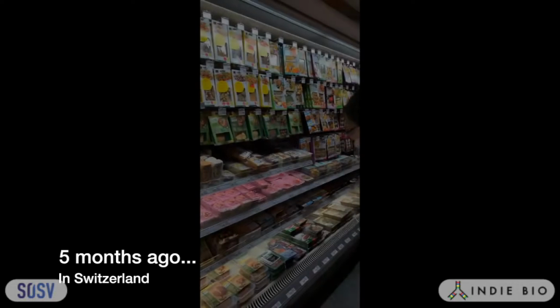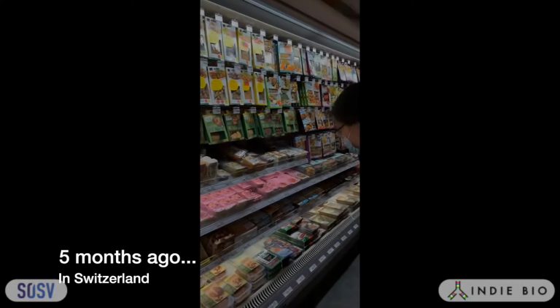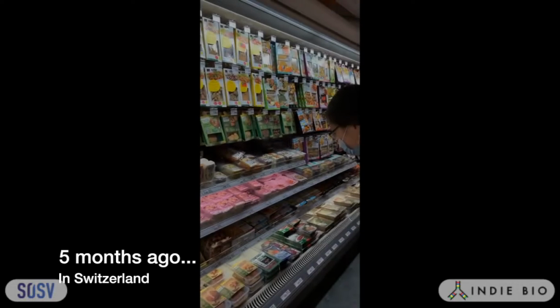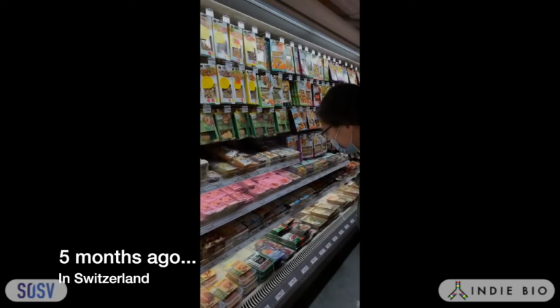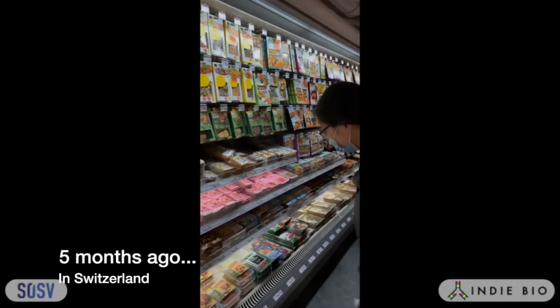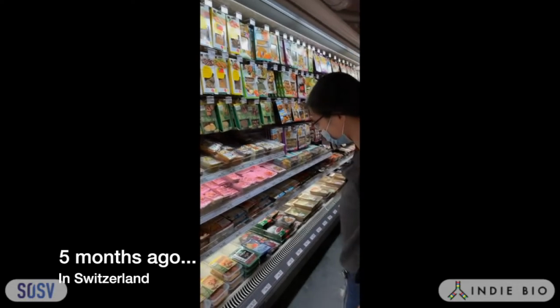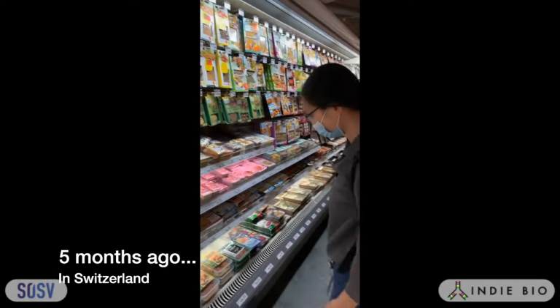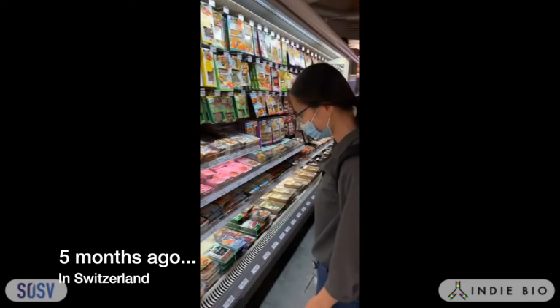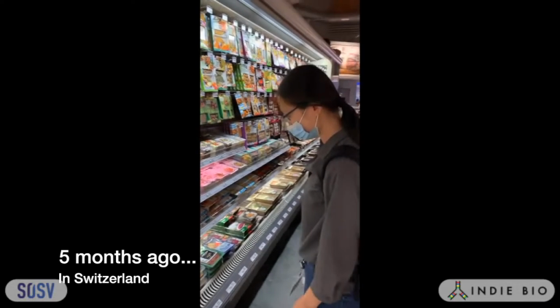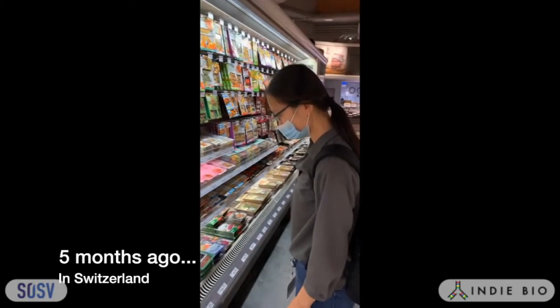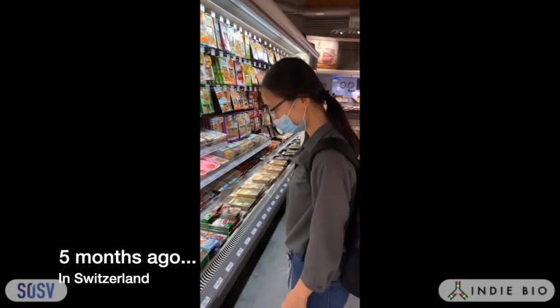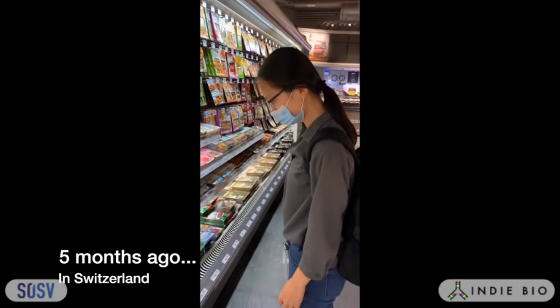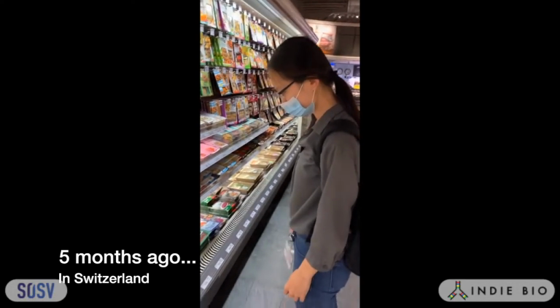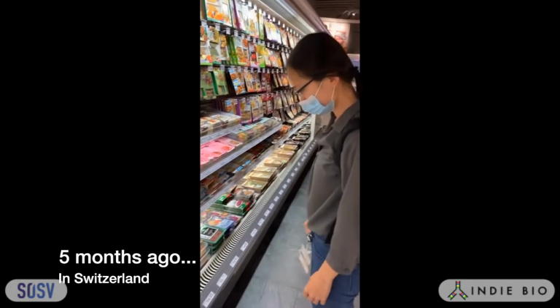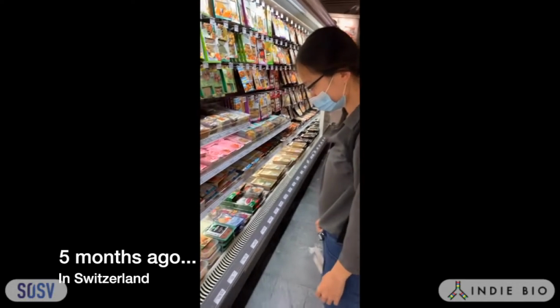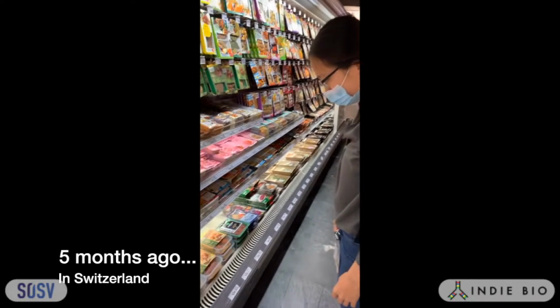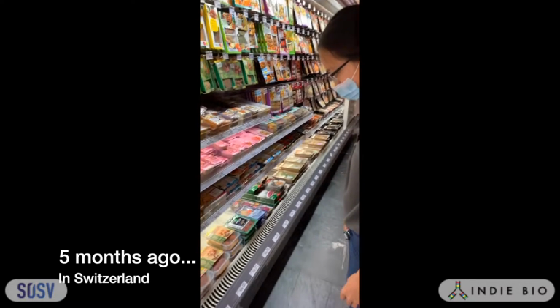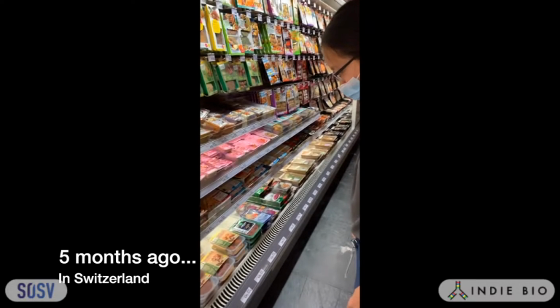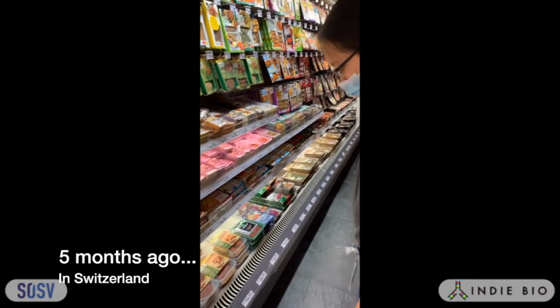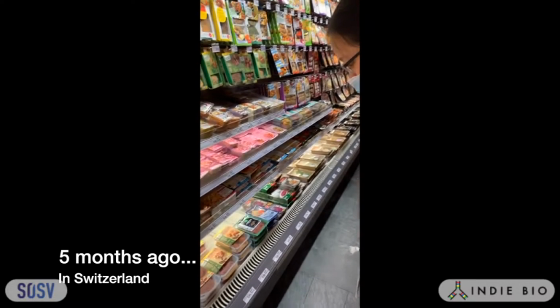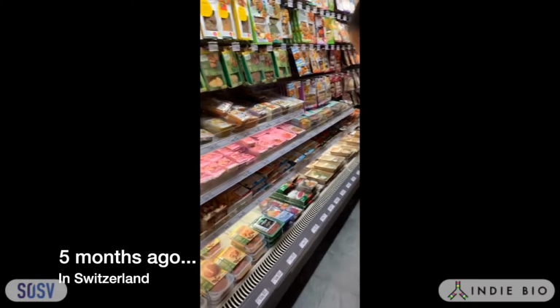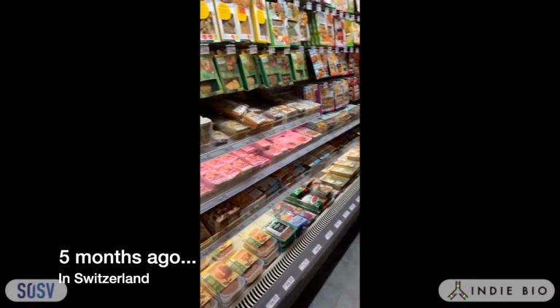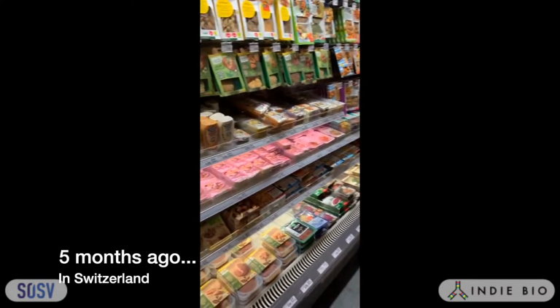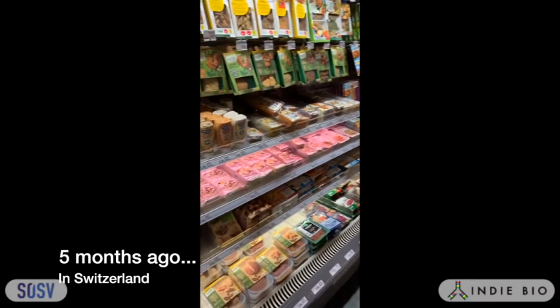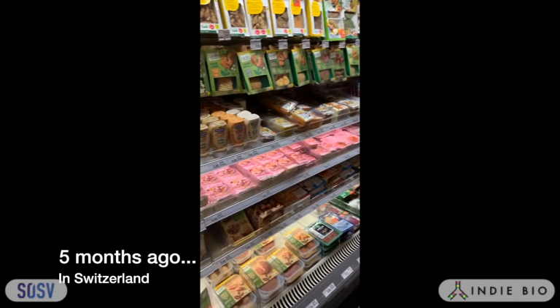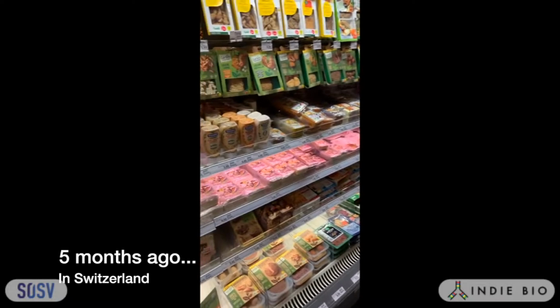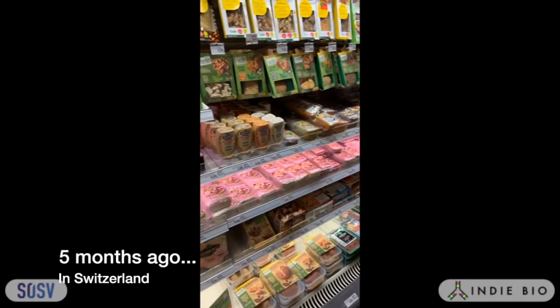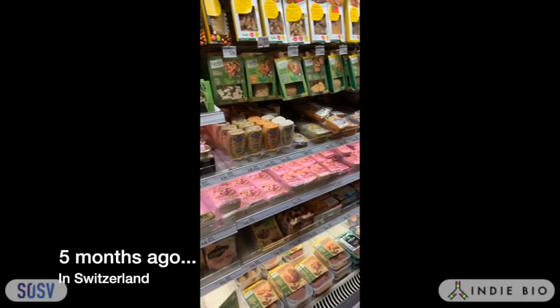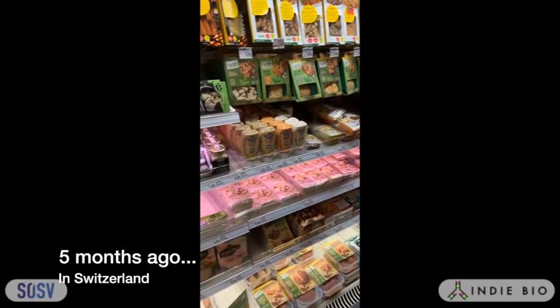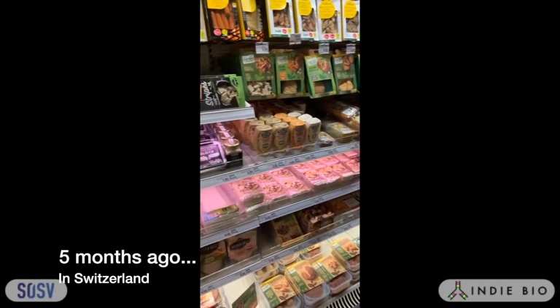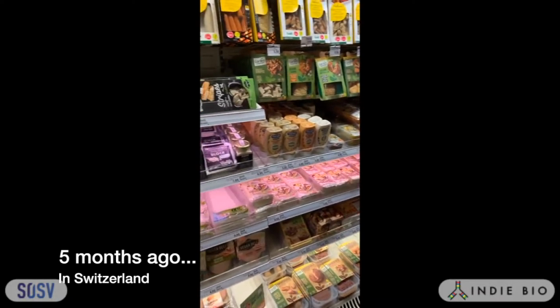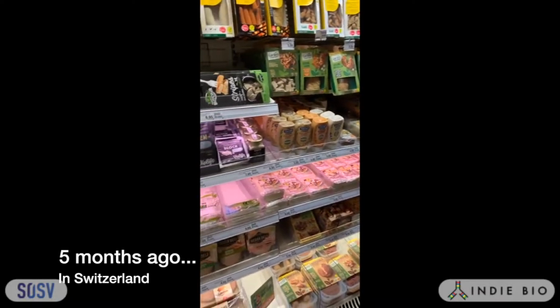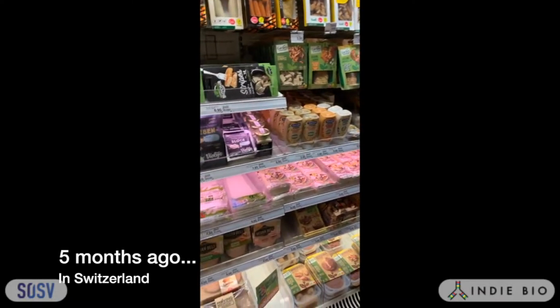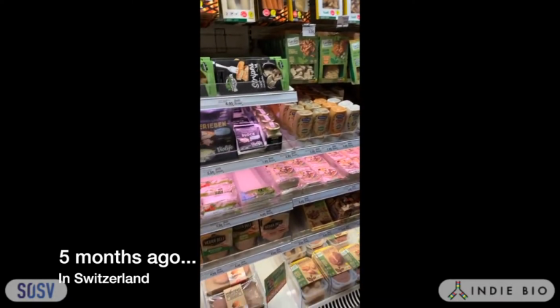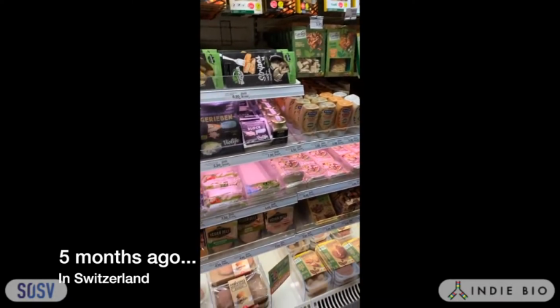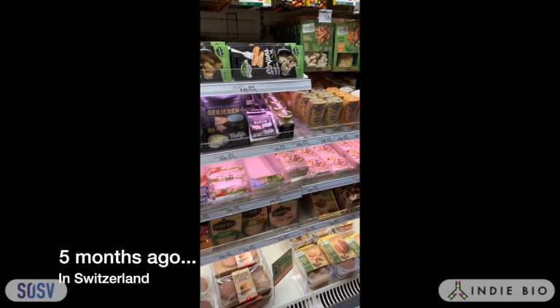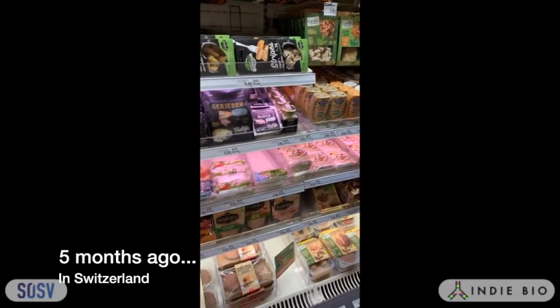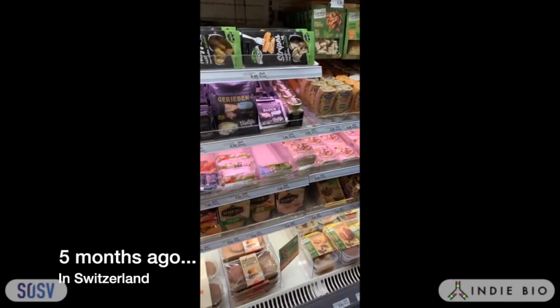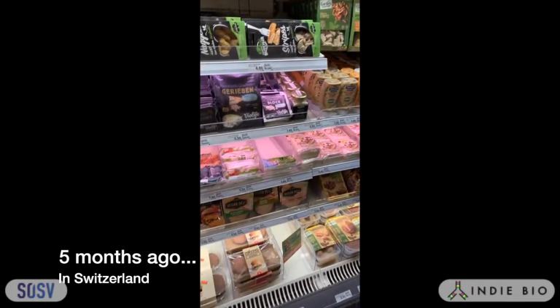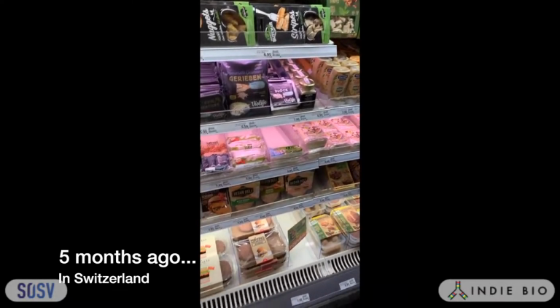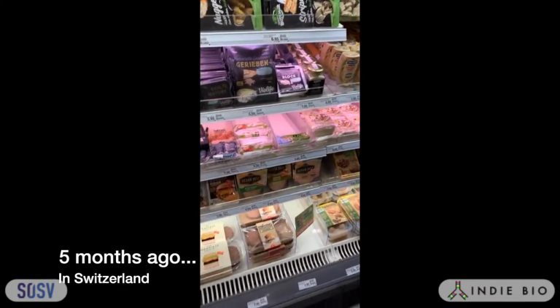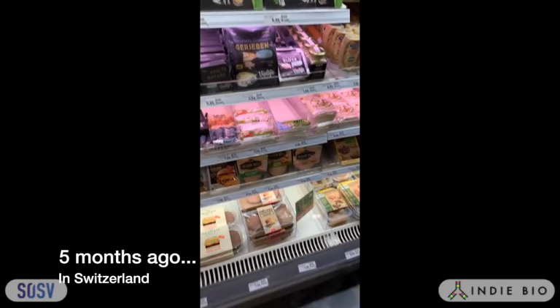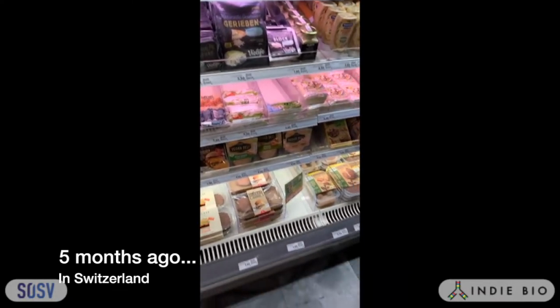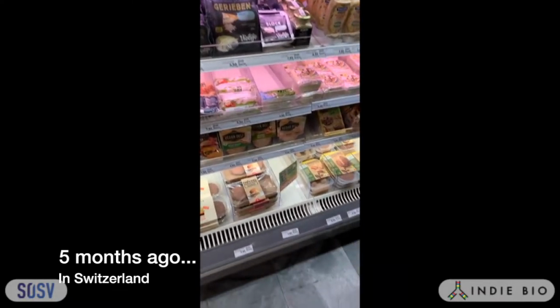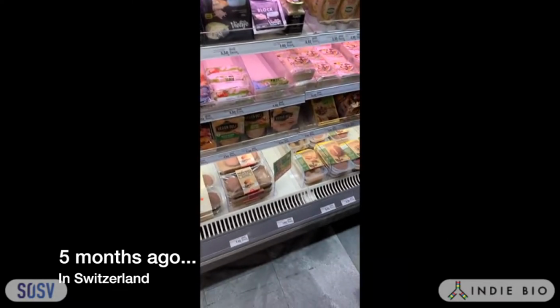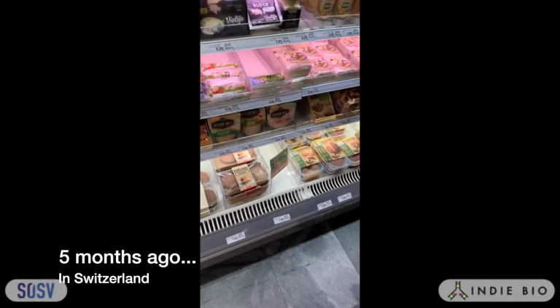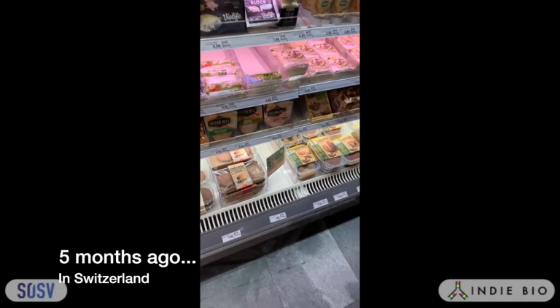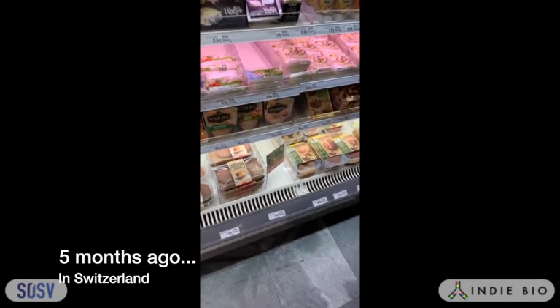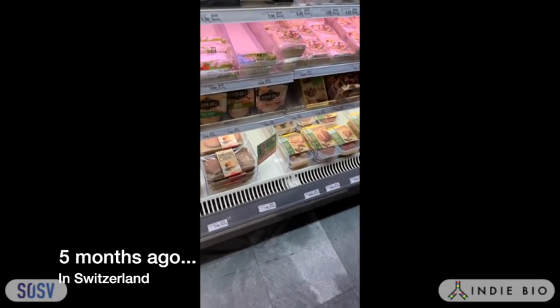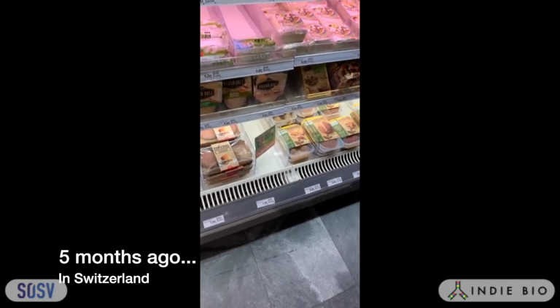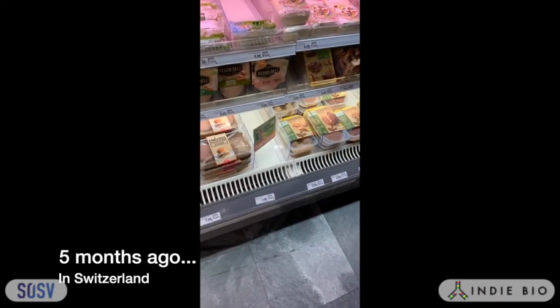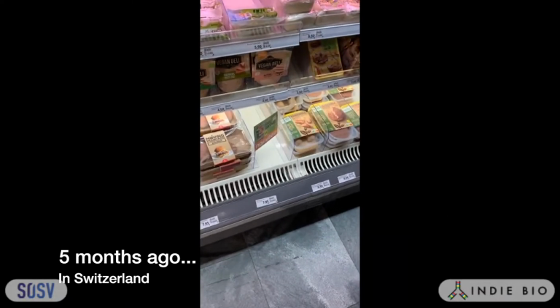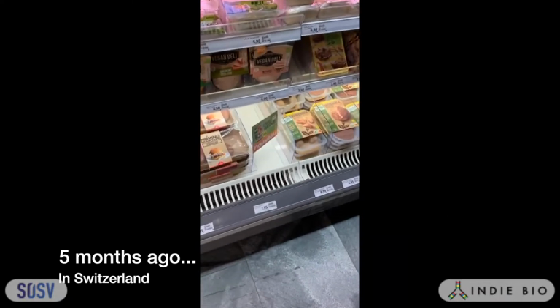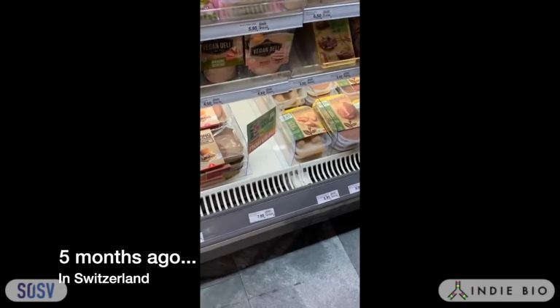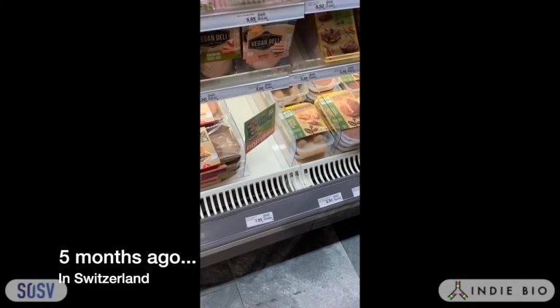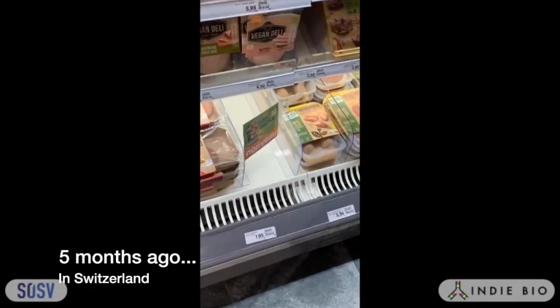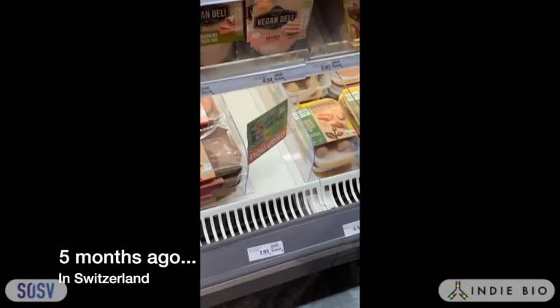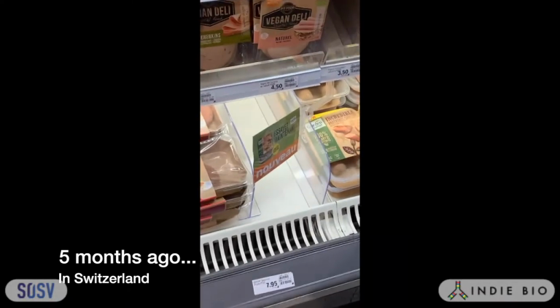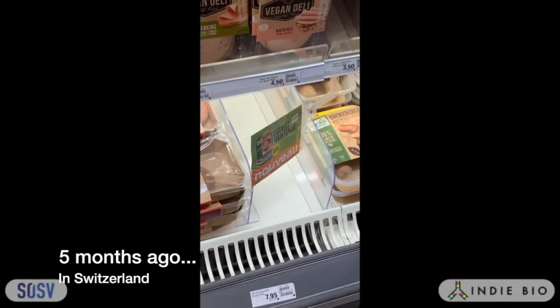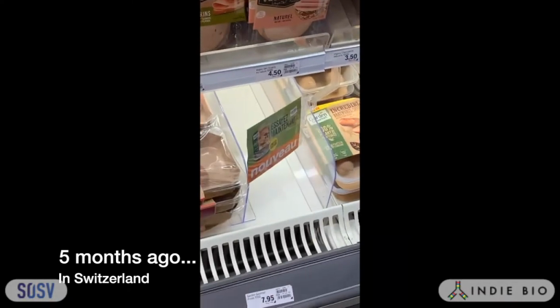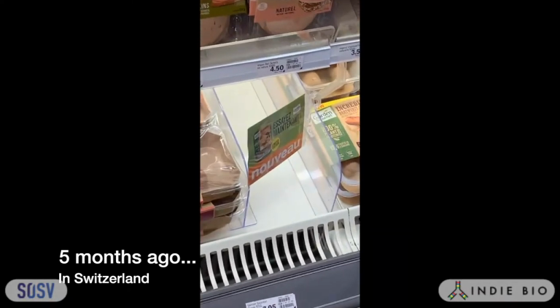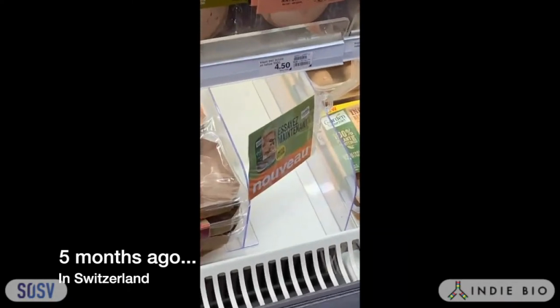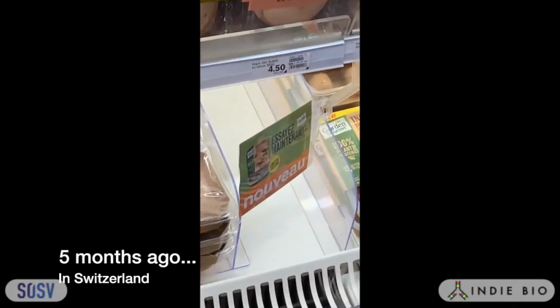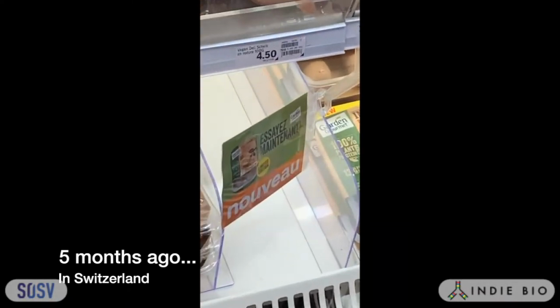We're here at the plant-based section at Co-op Crissier looking for a product, and it is the only plant-based product that is sold out.